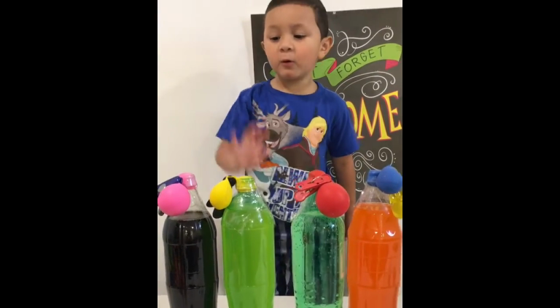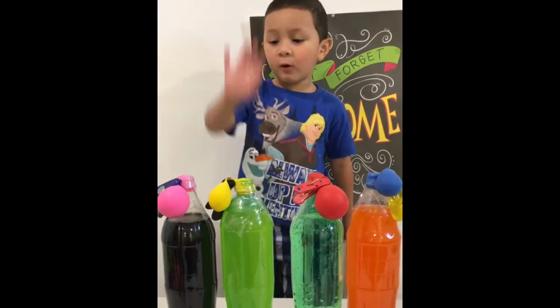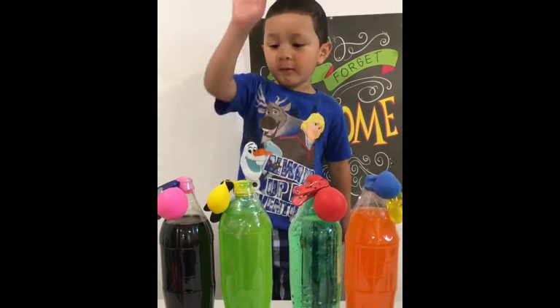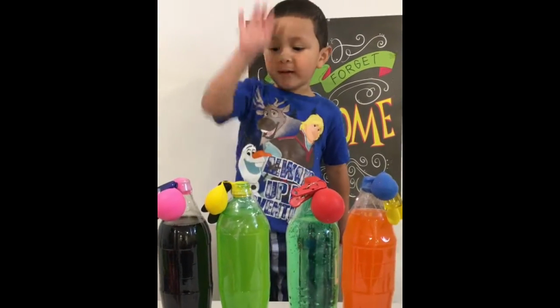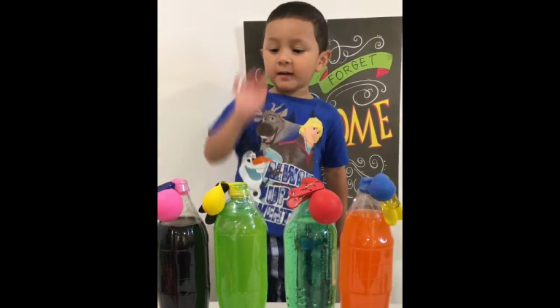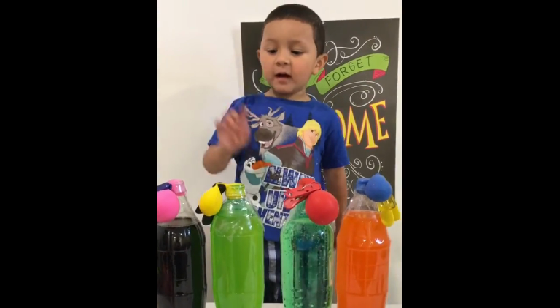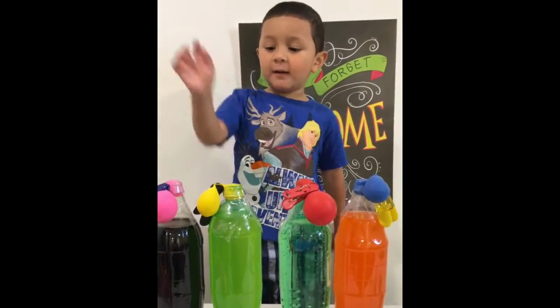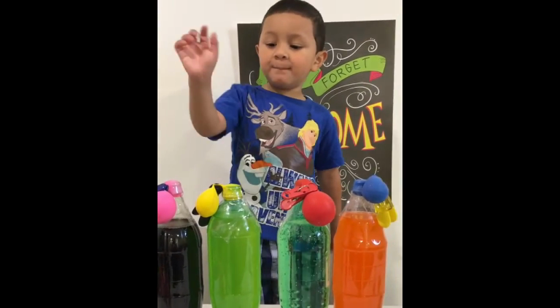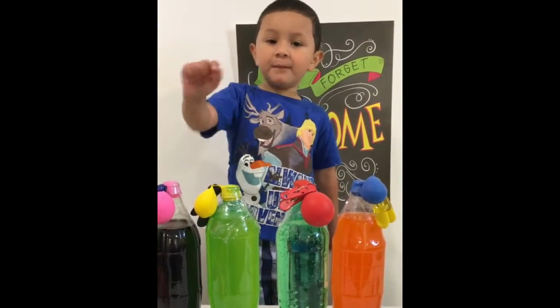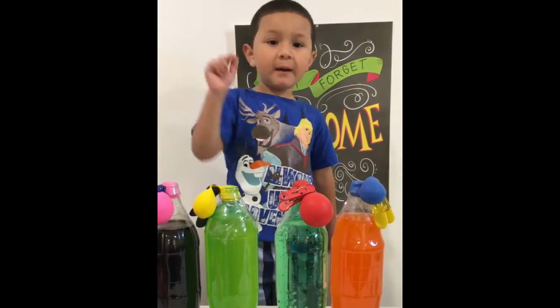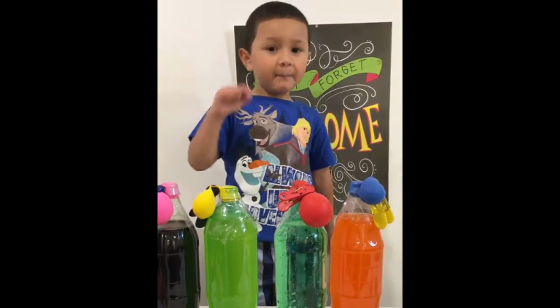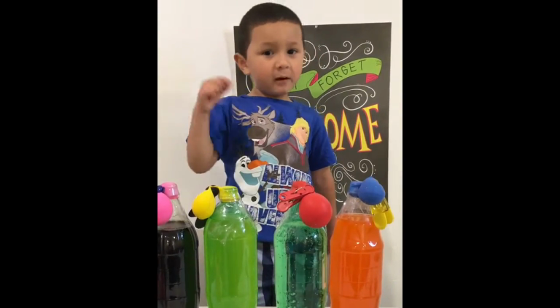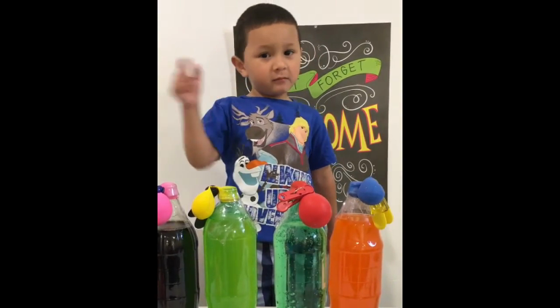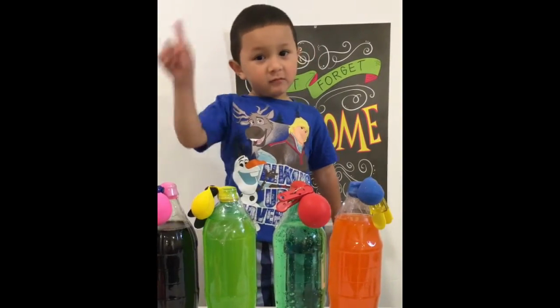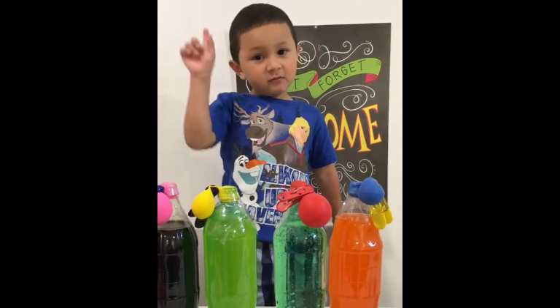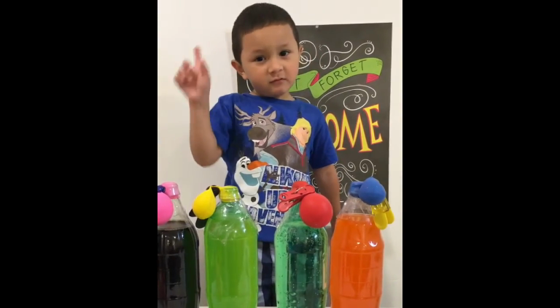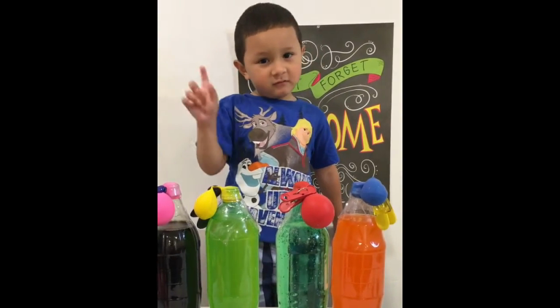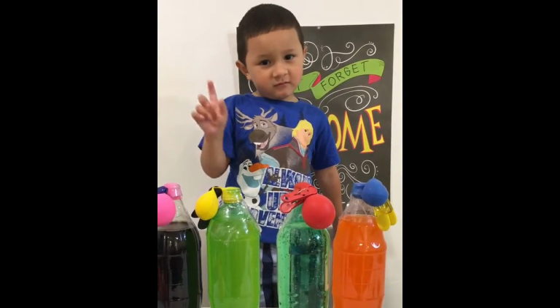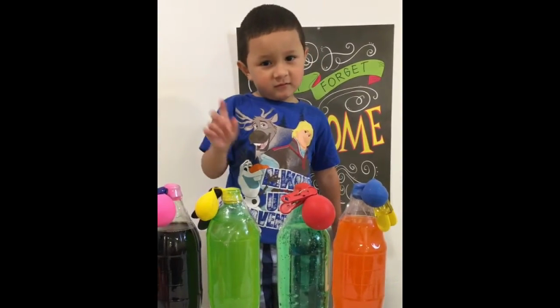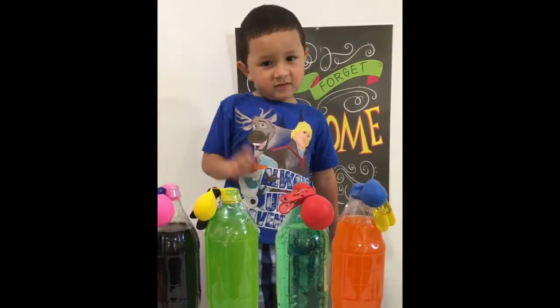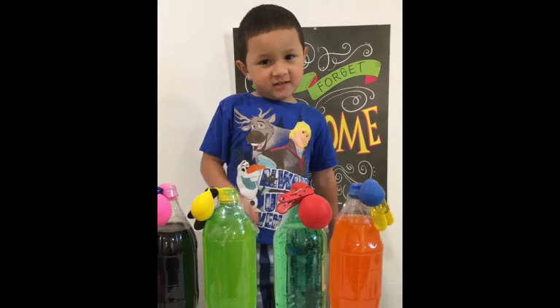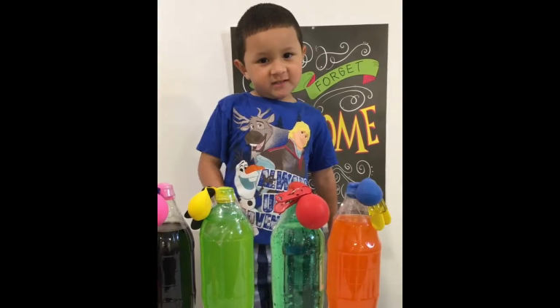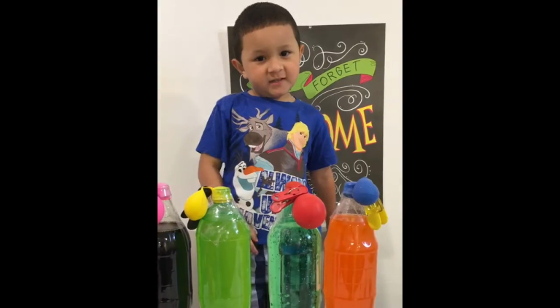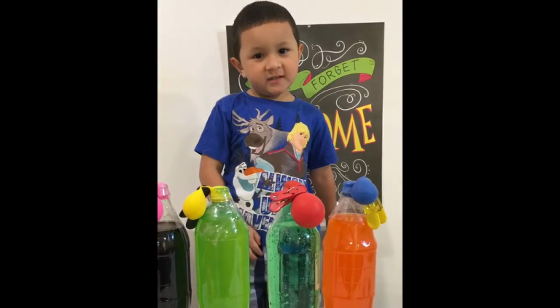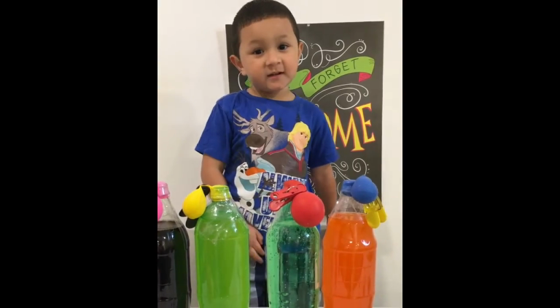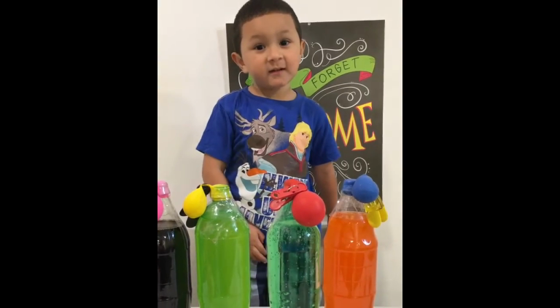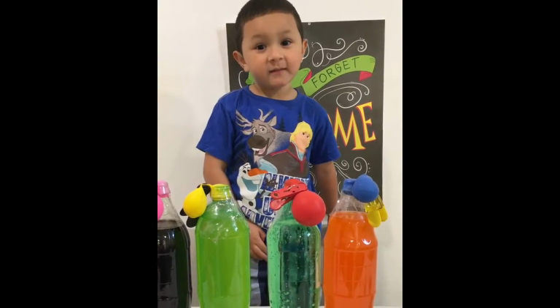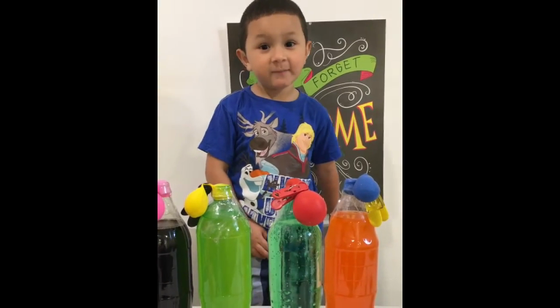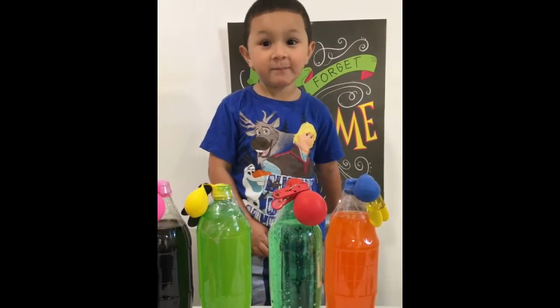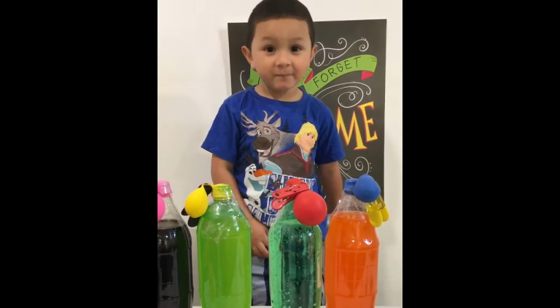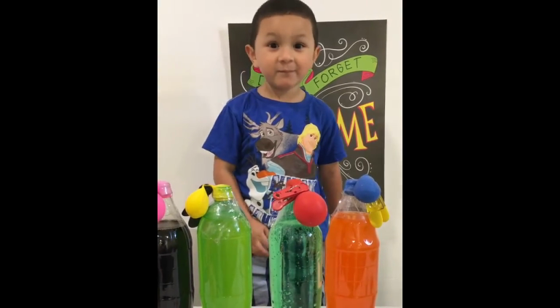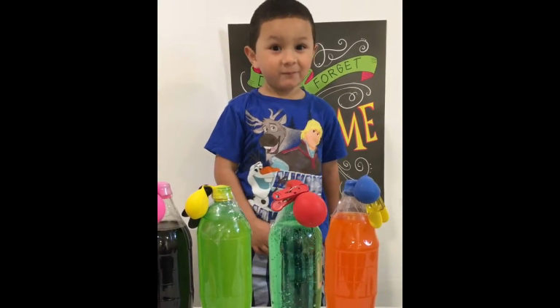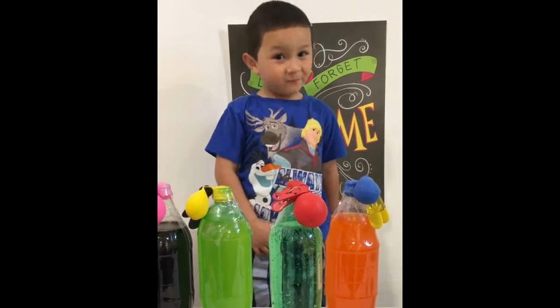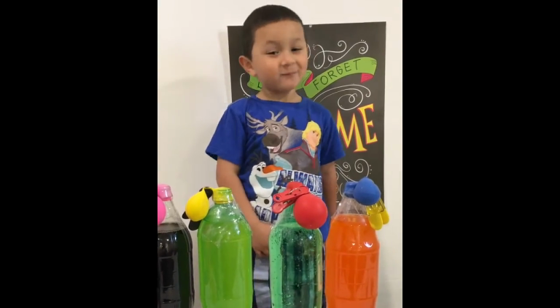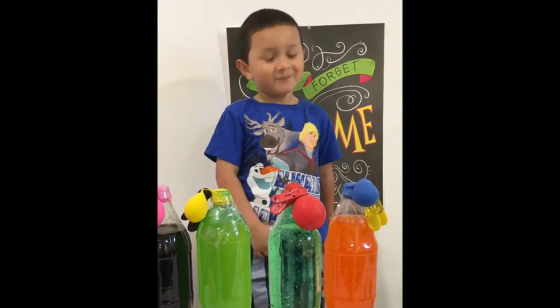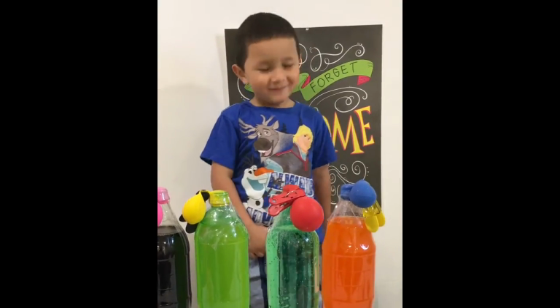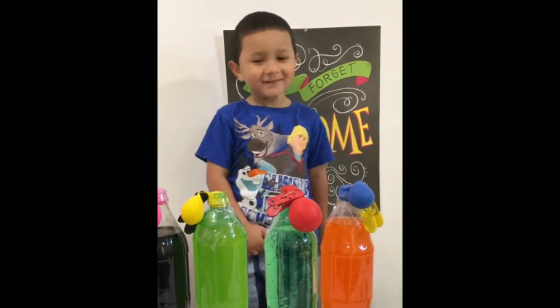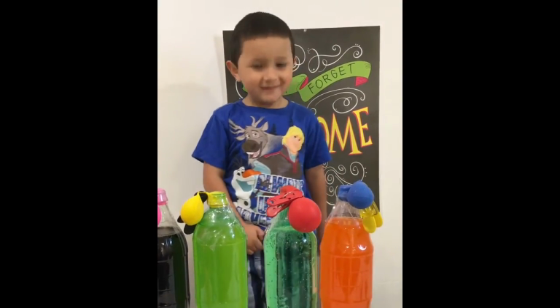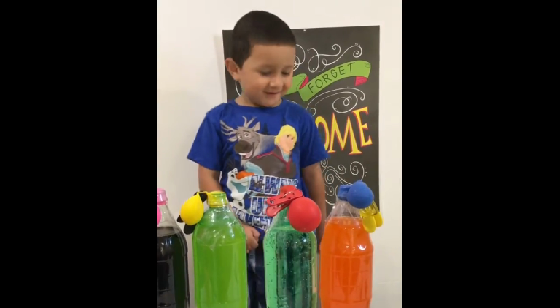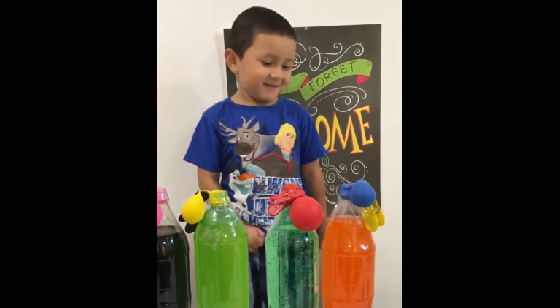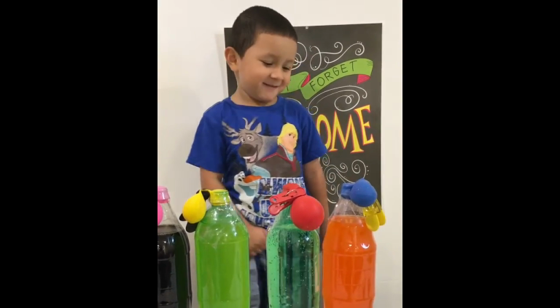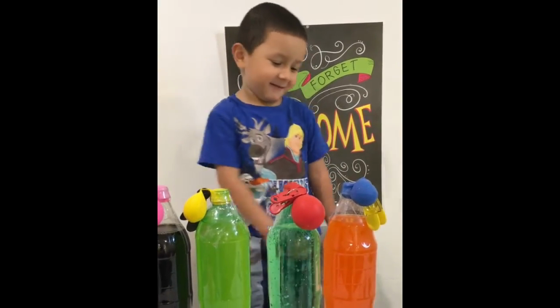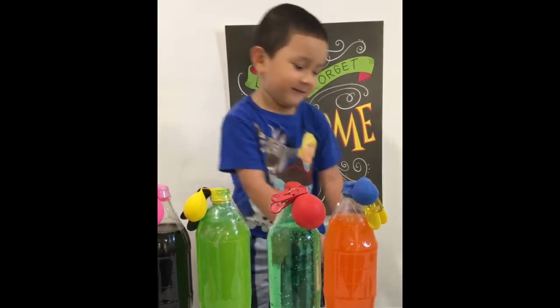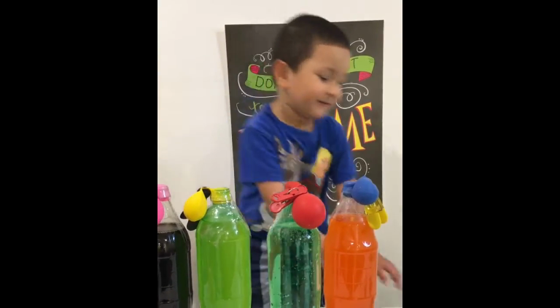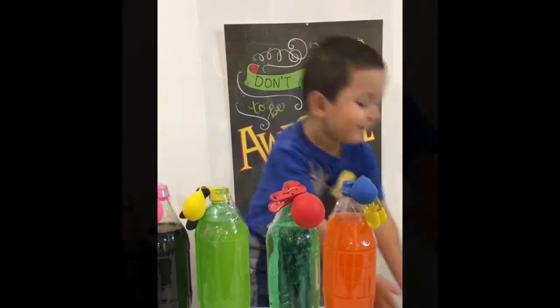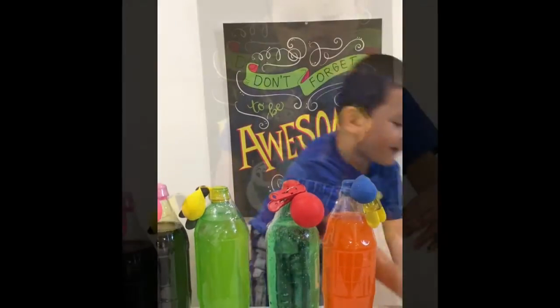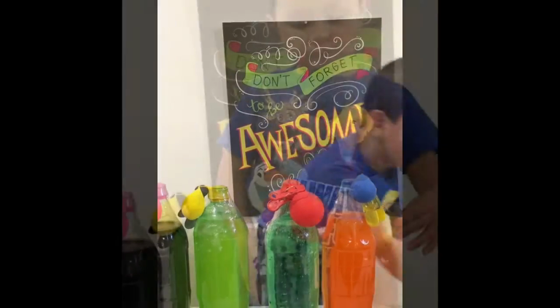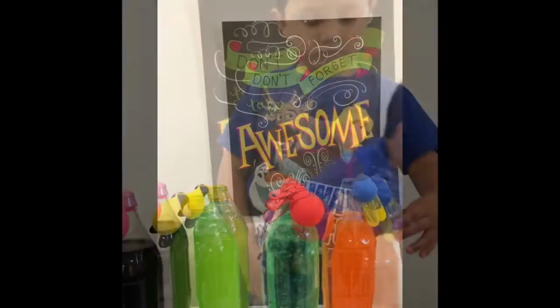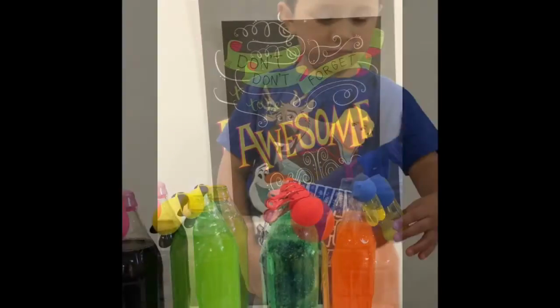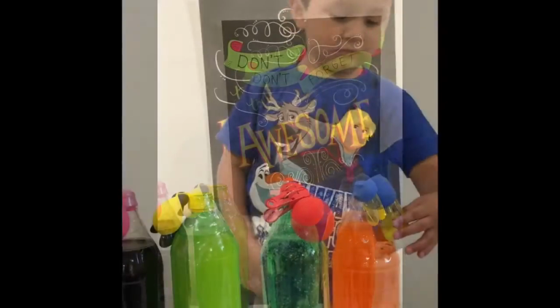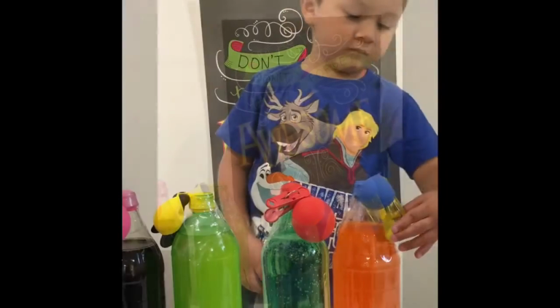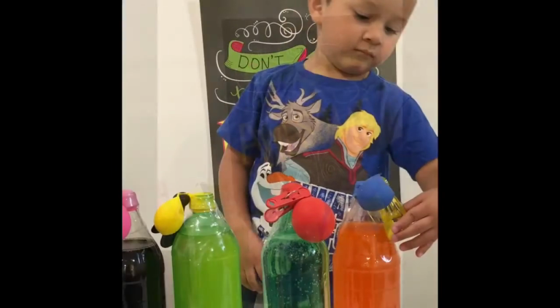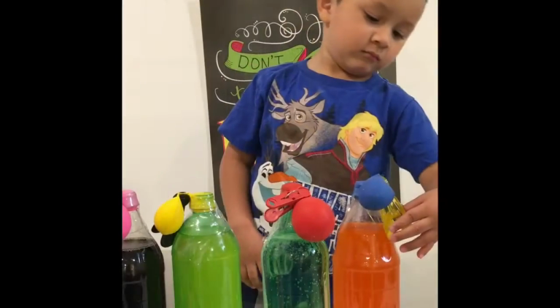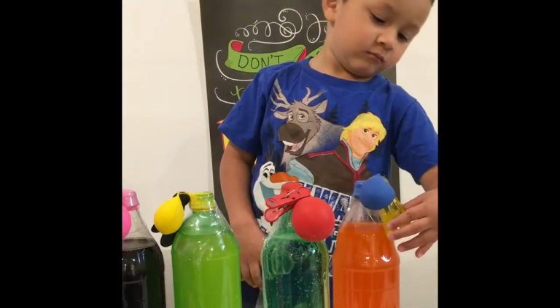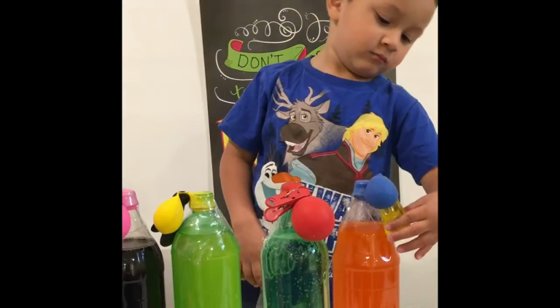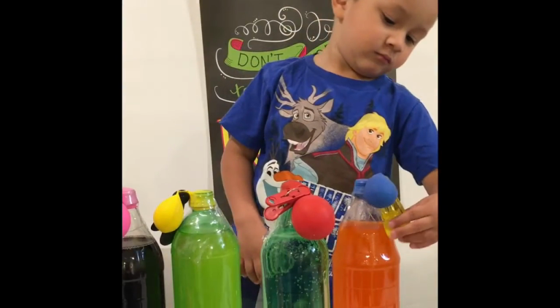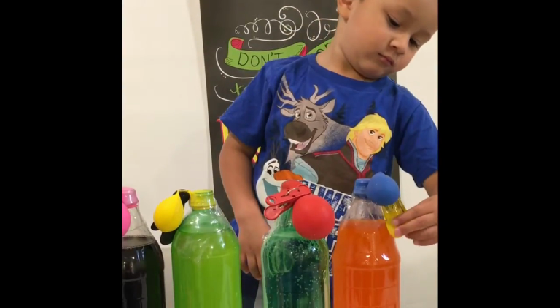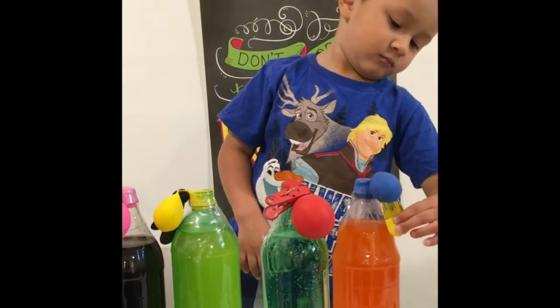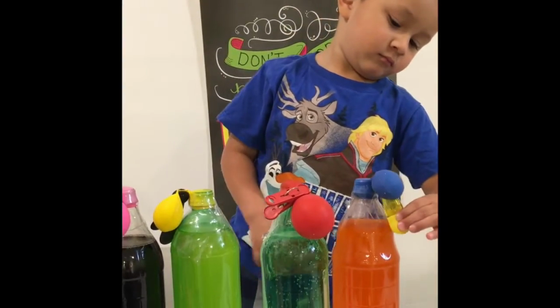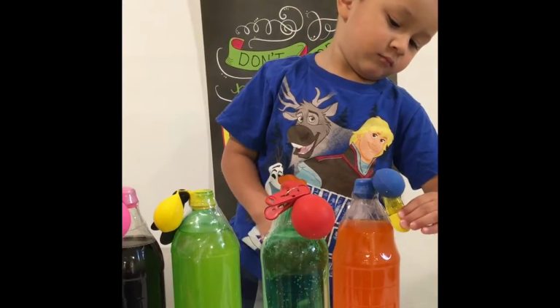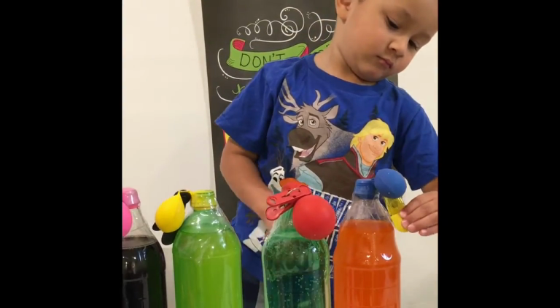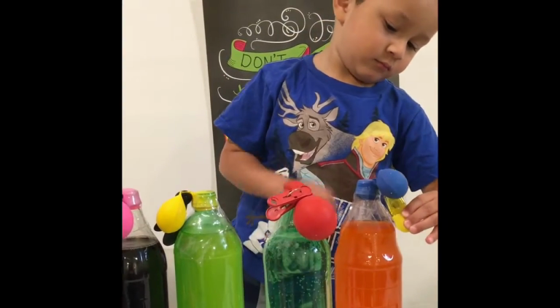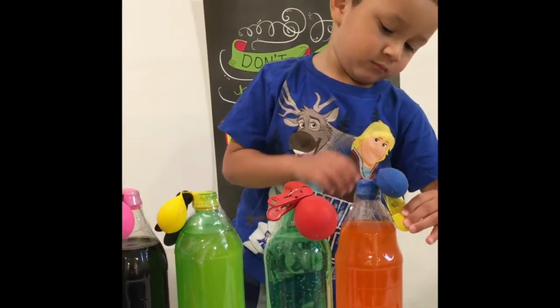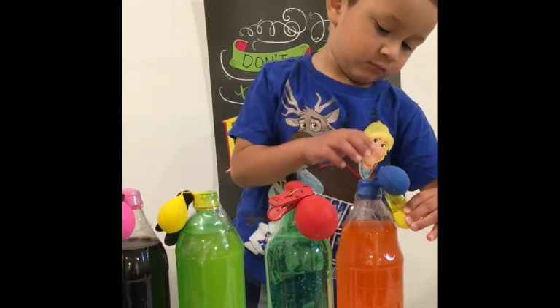Hey Daddy, what do you think is going to happen now? The balloons are going to go up! The balloons are going to go up? Yeah, let's see what happens. Take those off. Let's see what happens now.